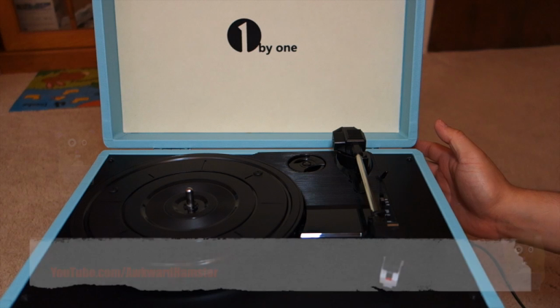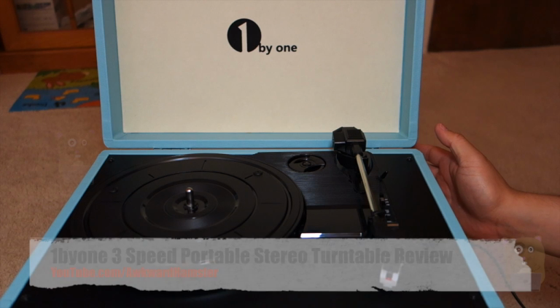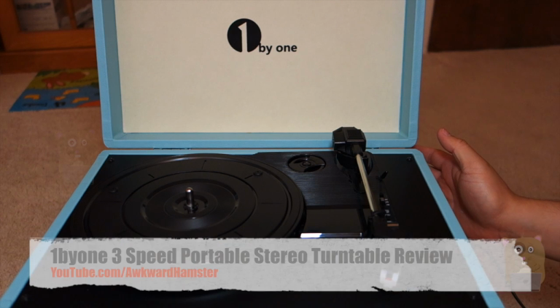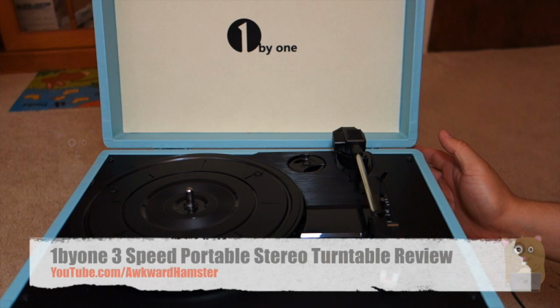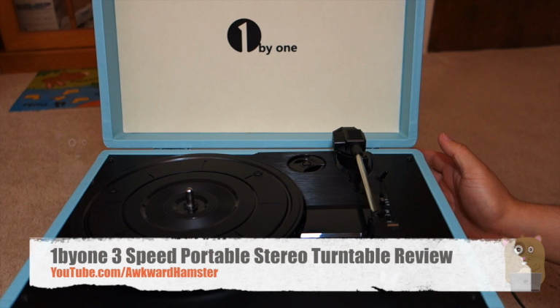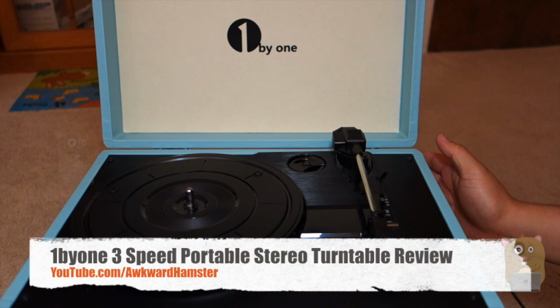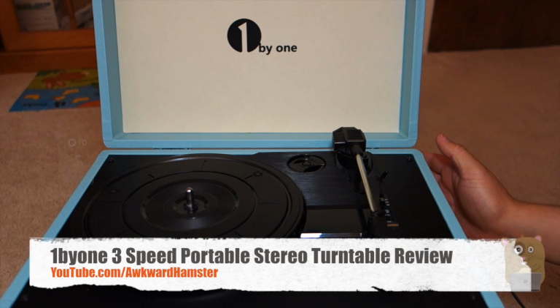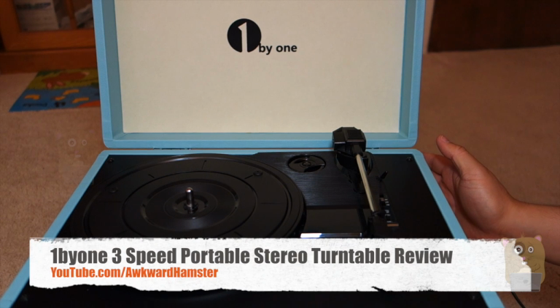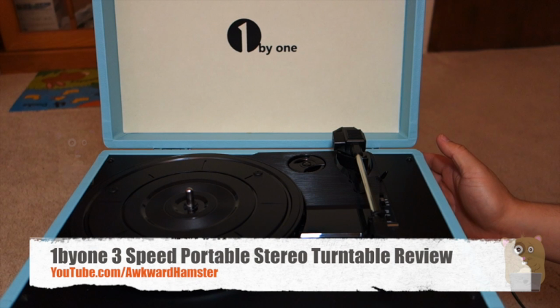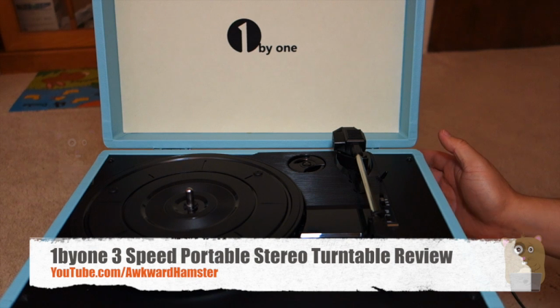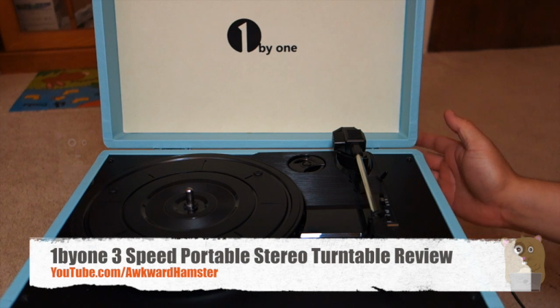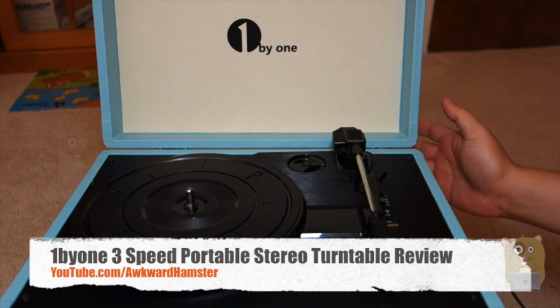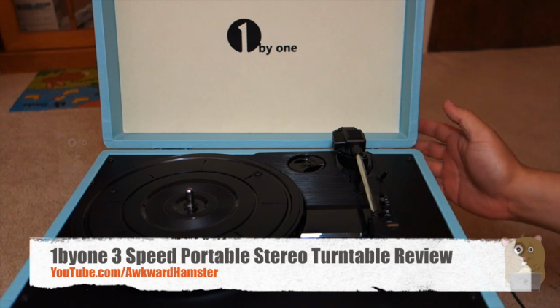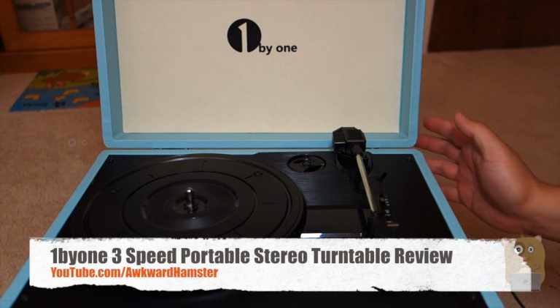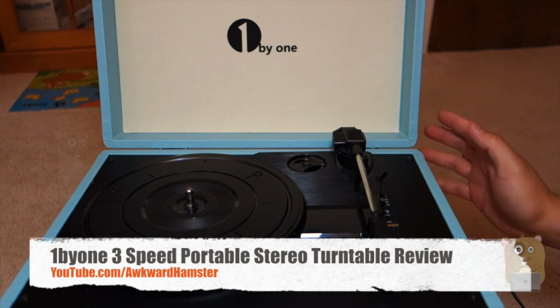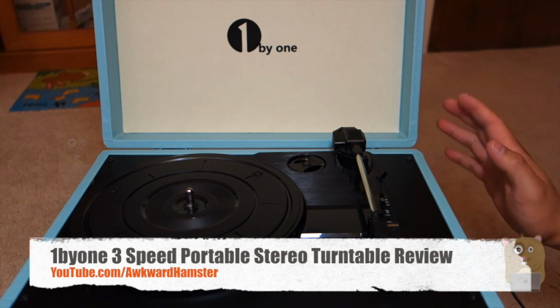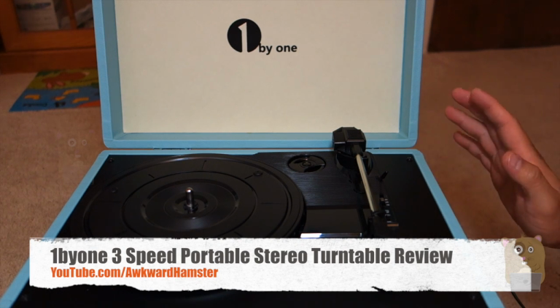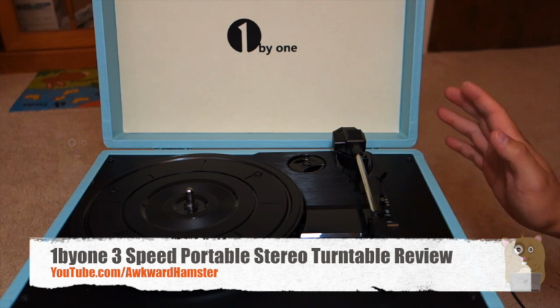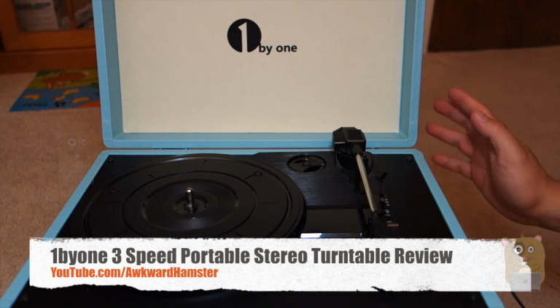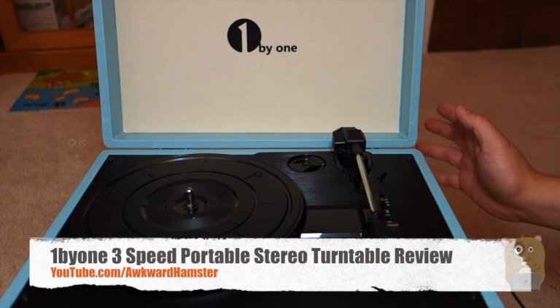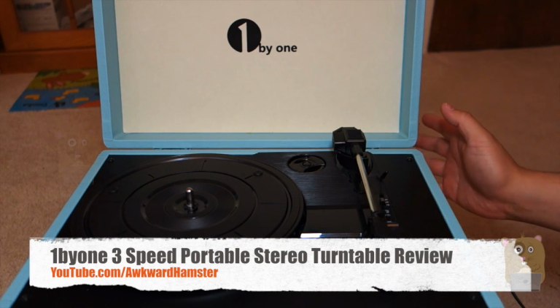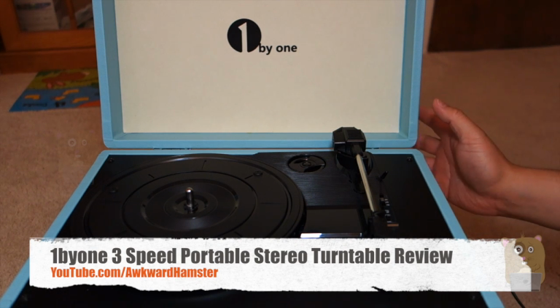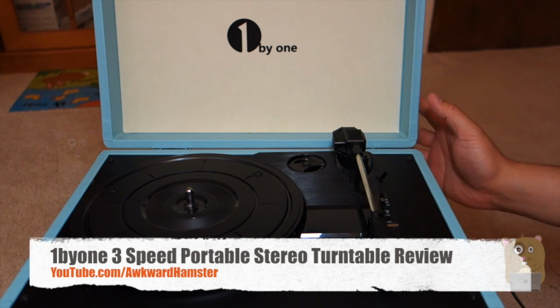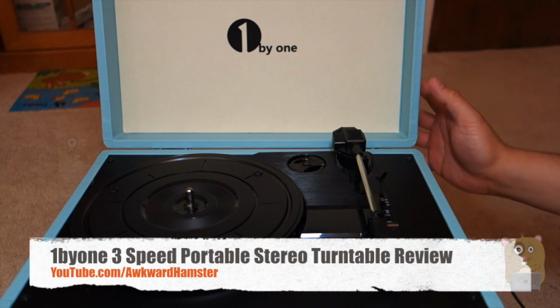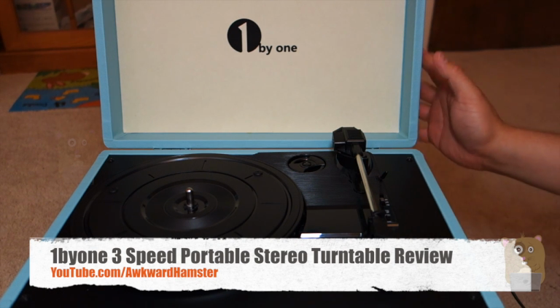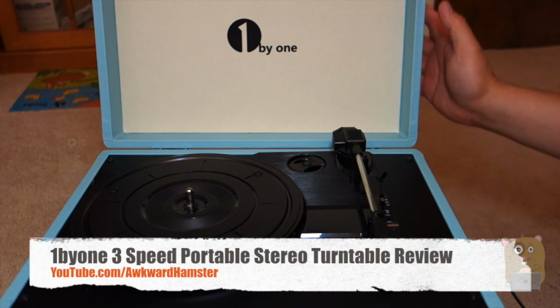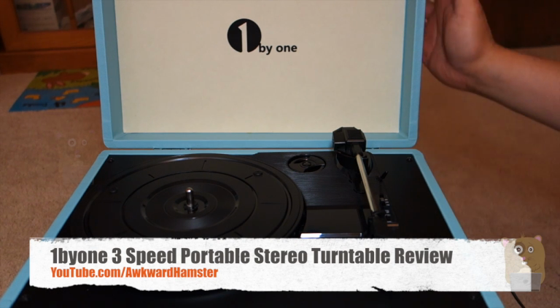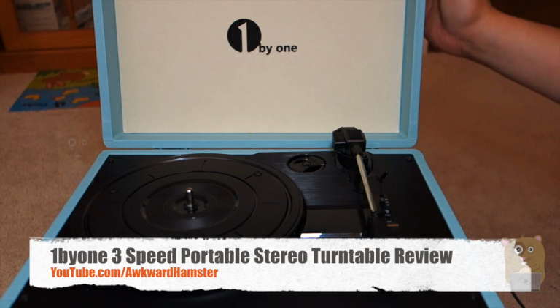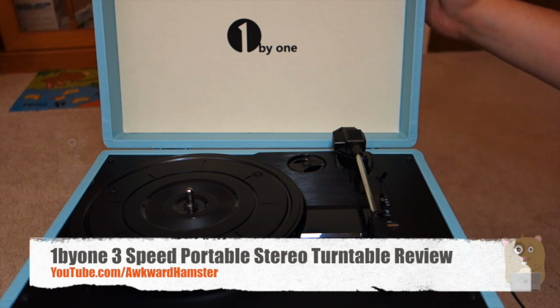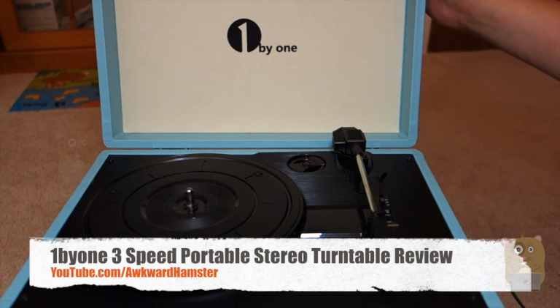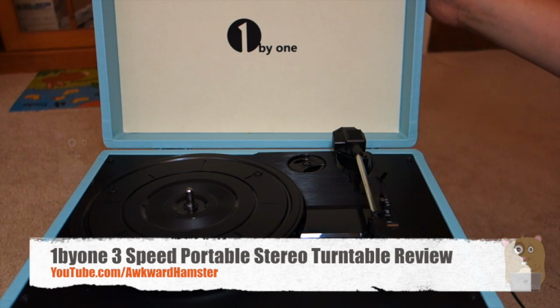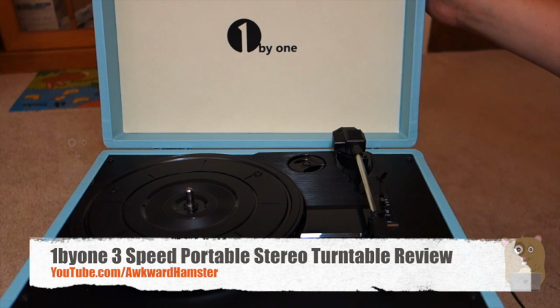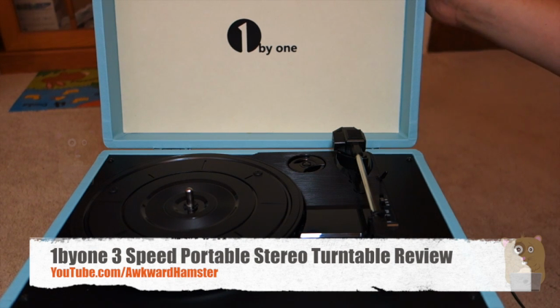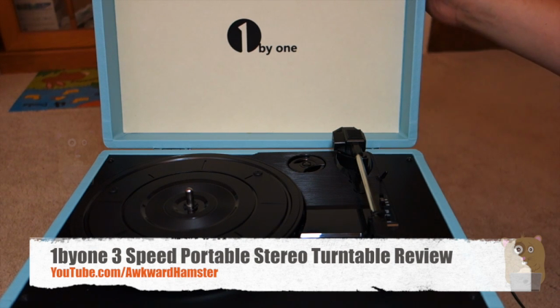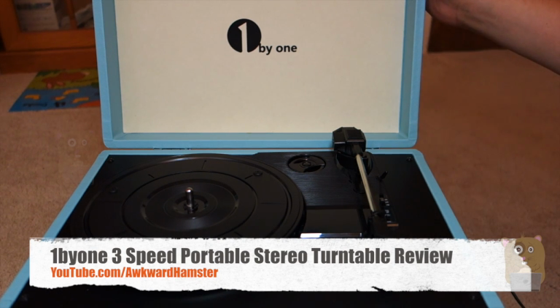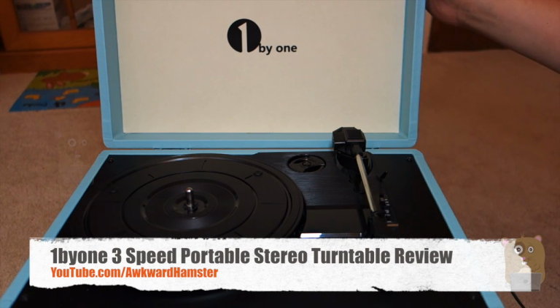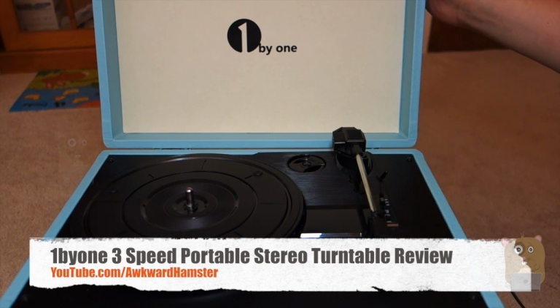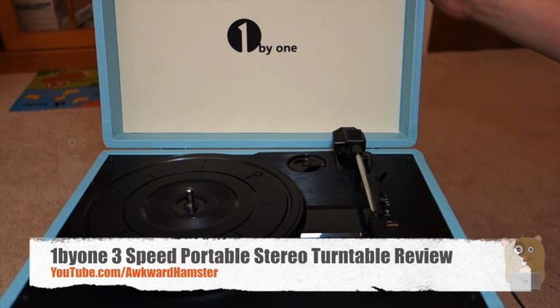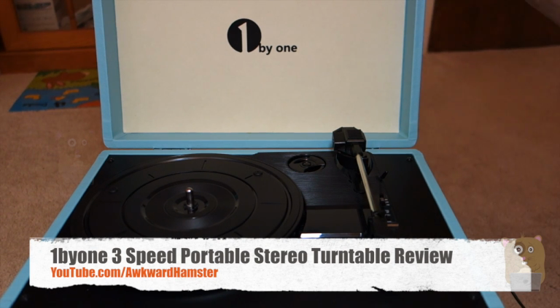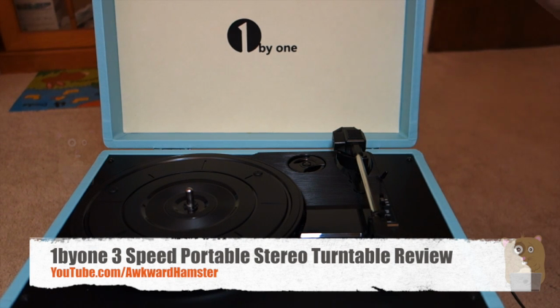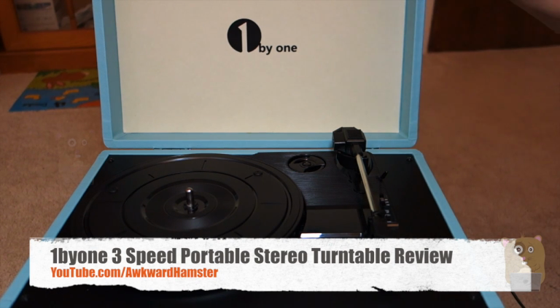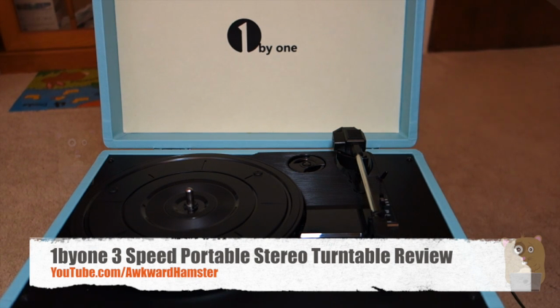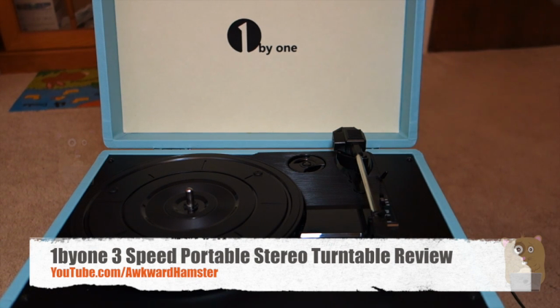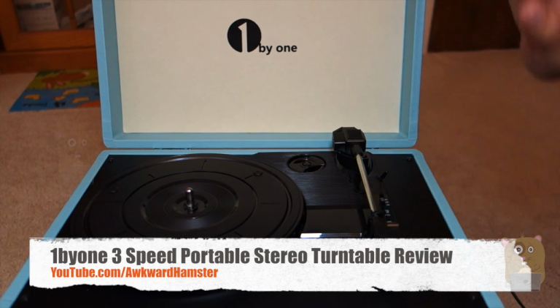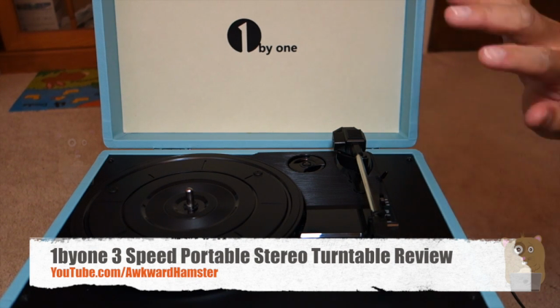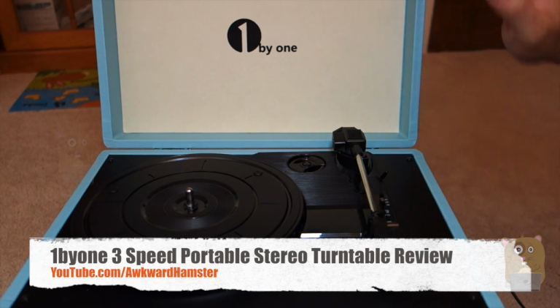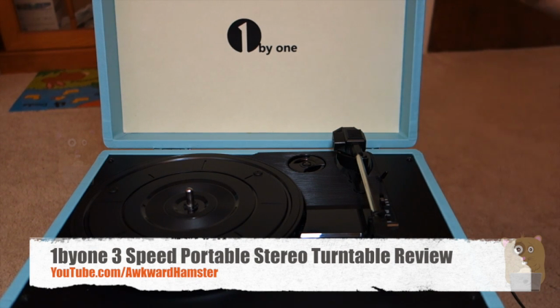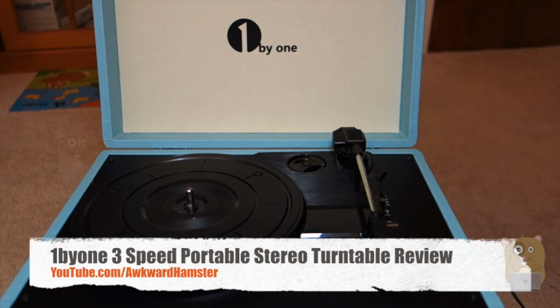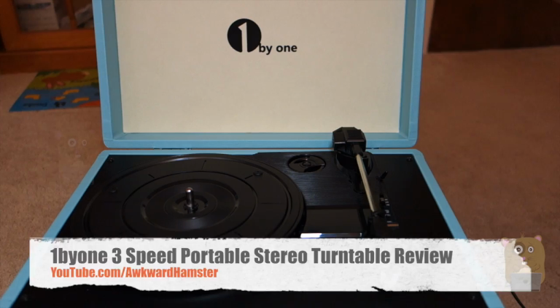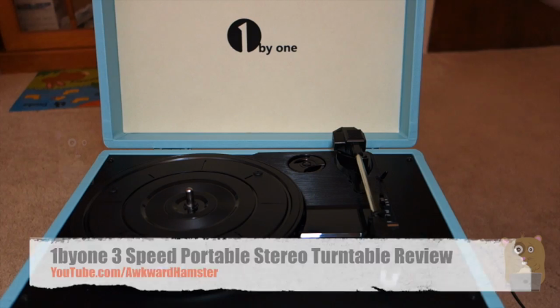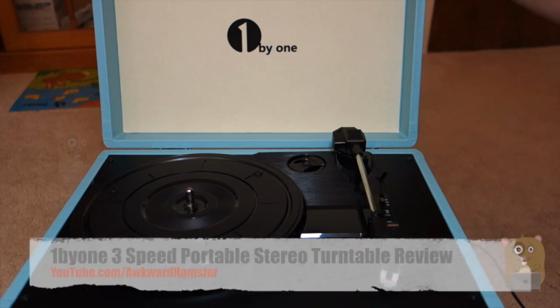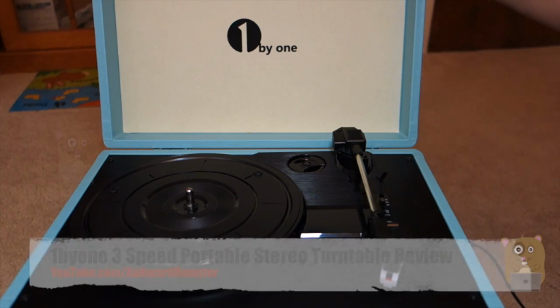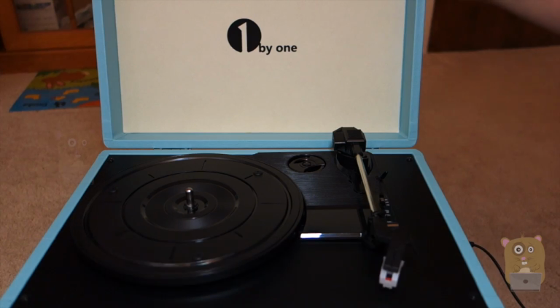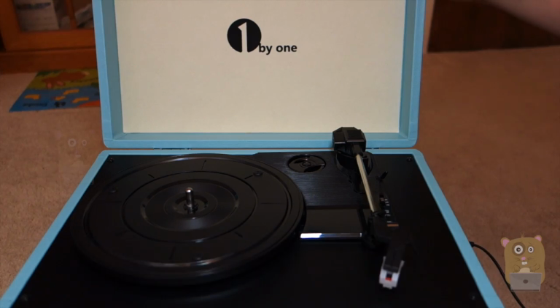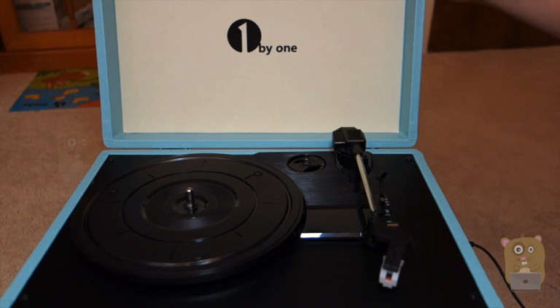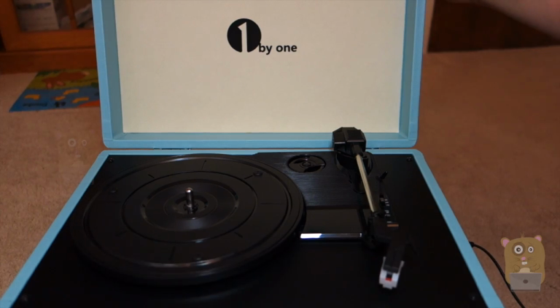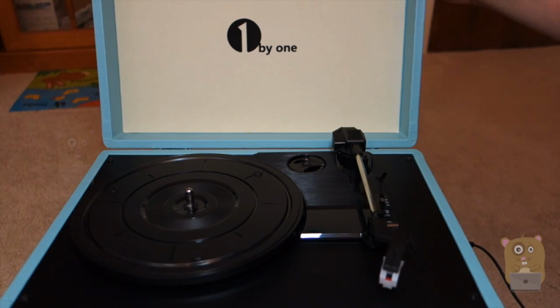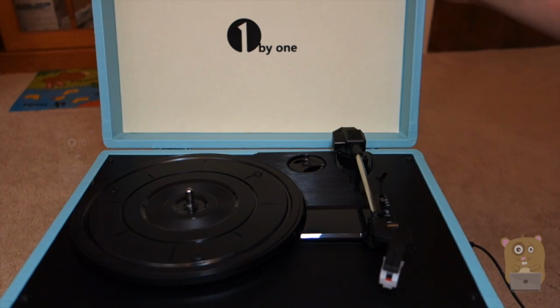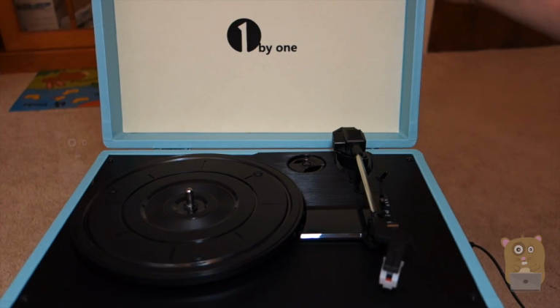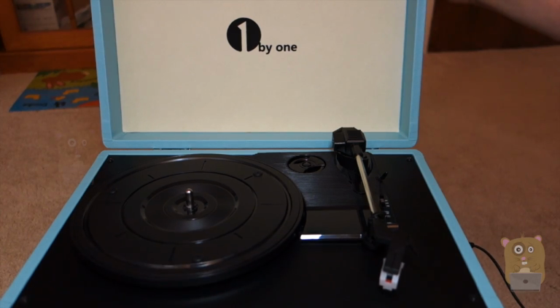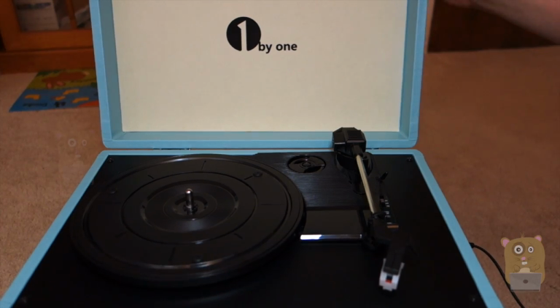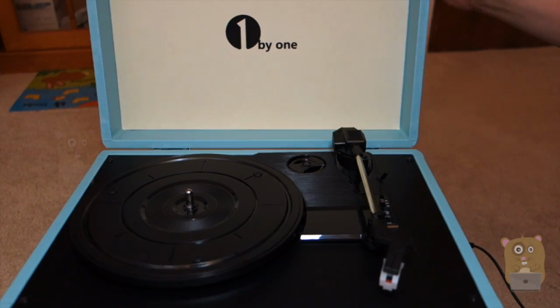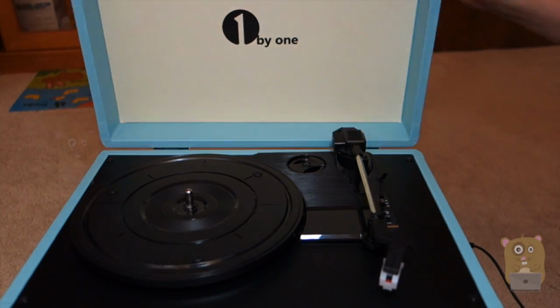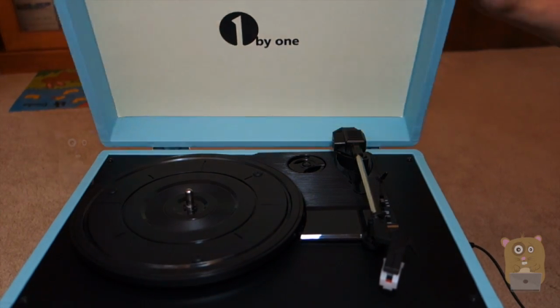Hi, welcome to Awkward Hamster. Today I'll be reviewing this briefcase turntable from 1x1. So before I go into details and specs, let's take a closer look at the unit.